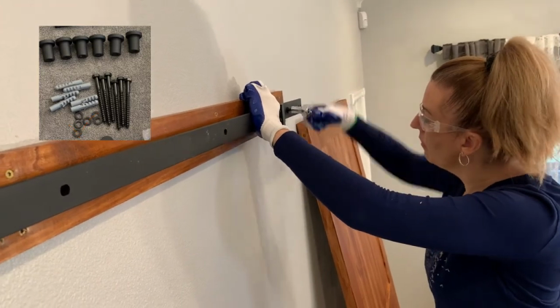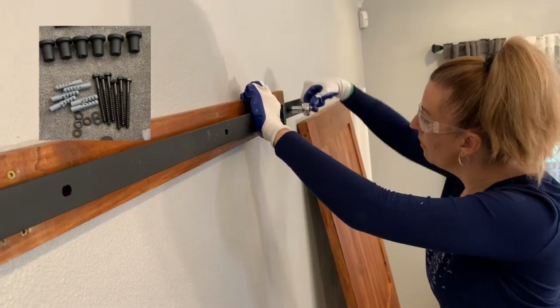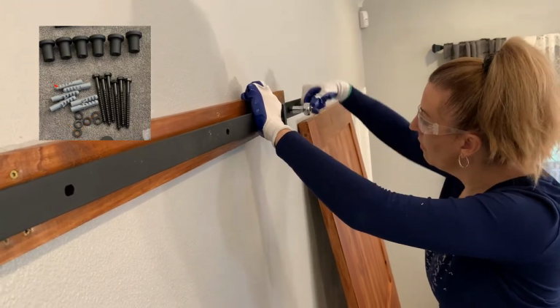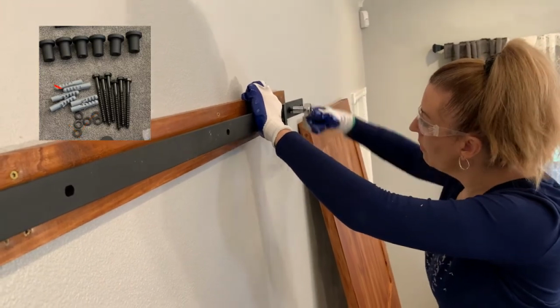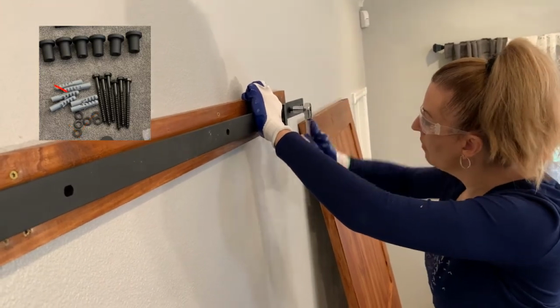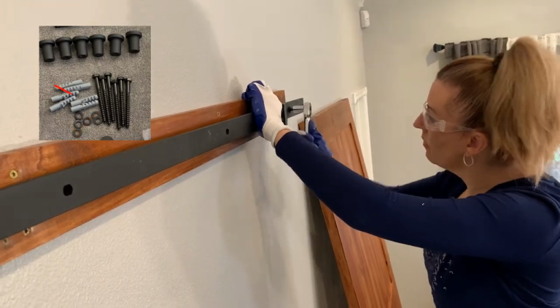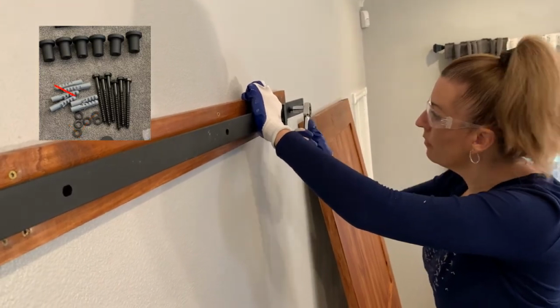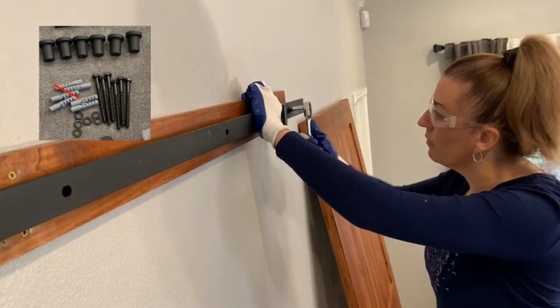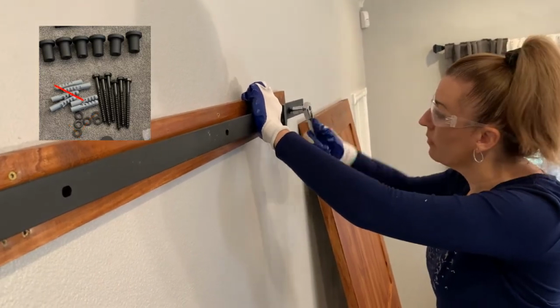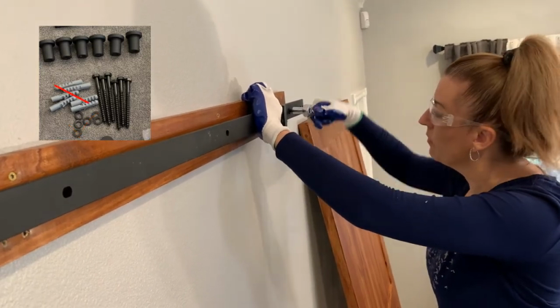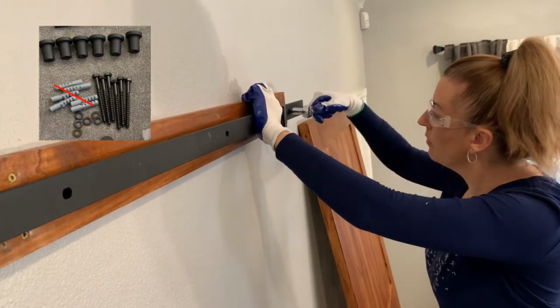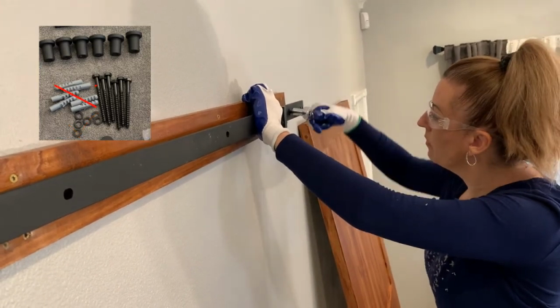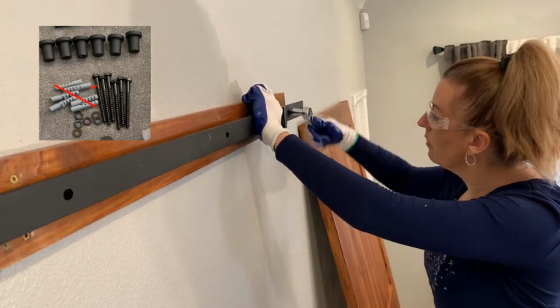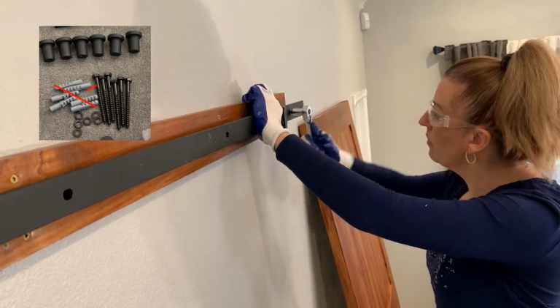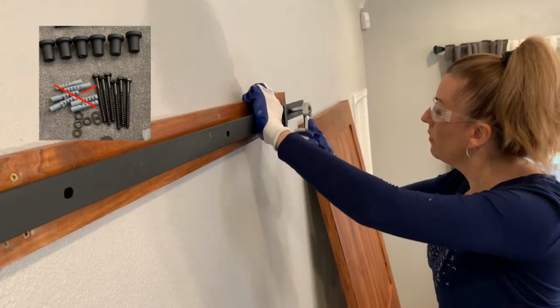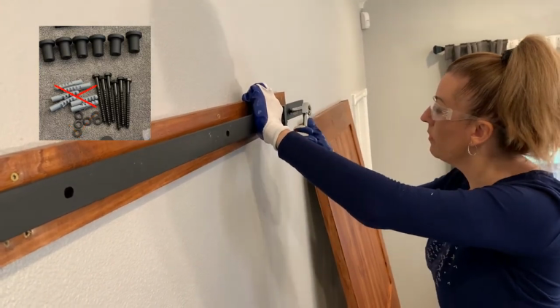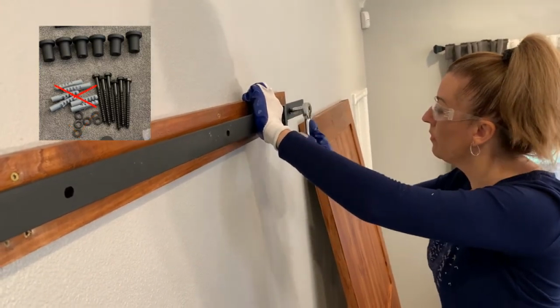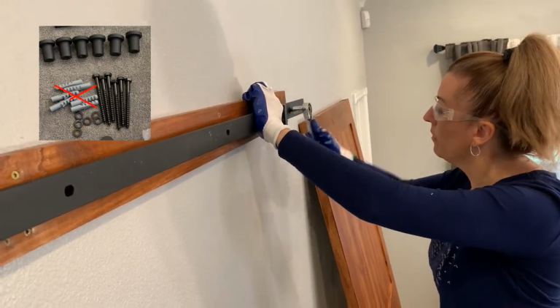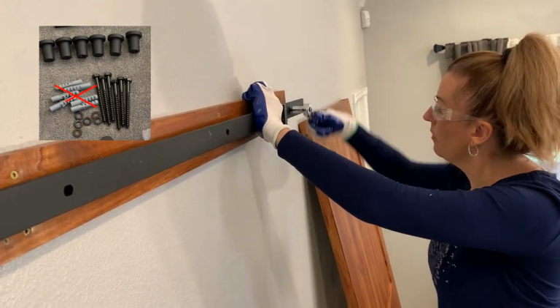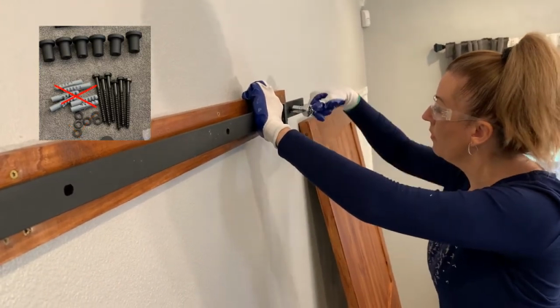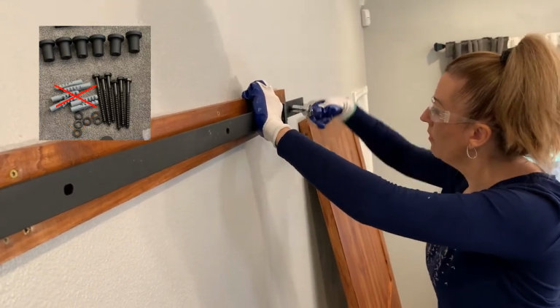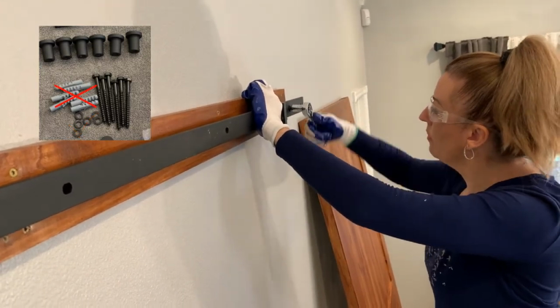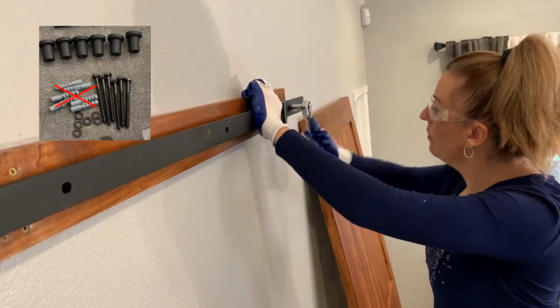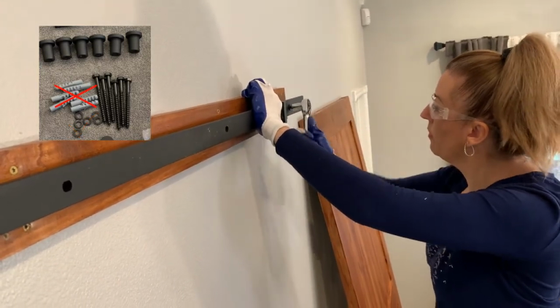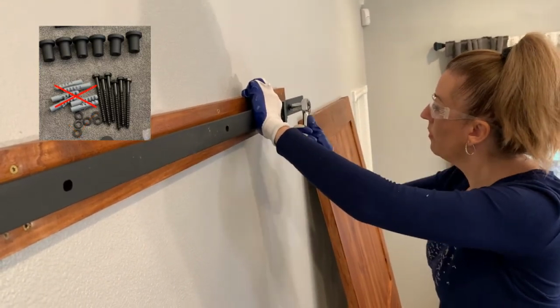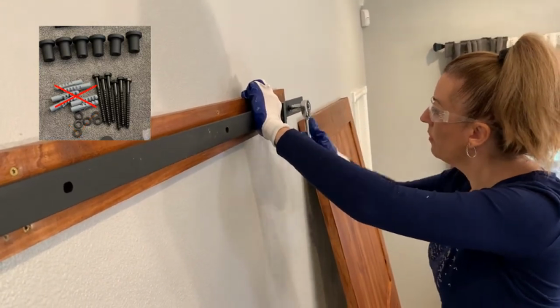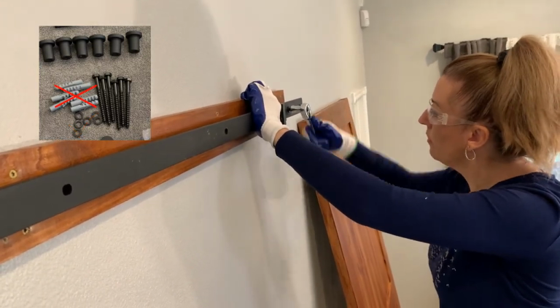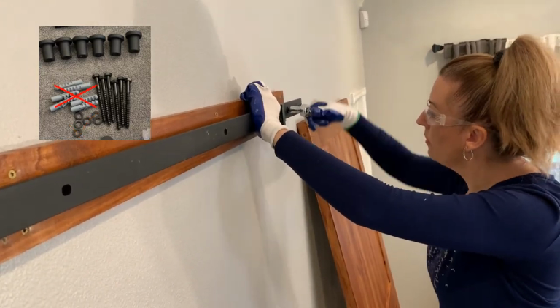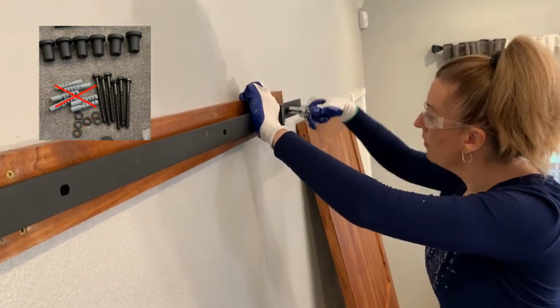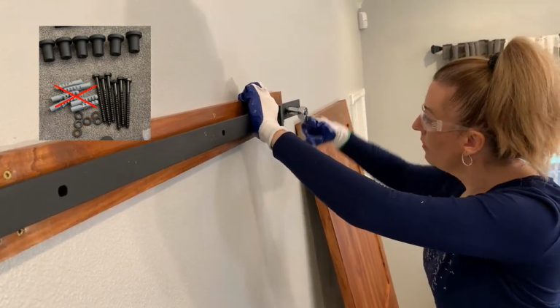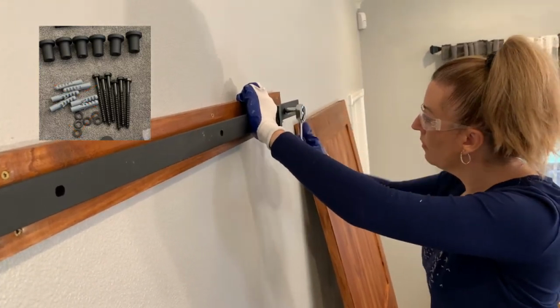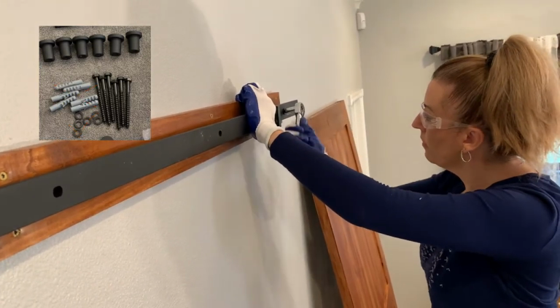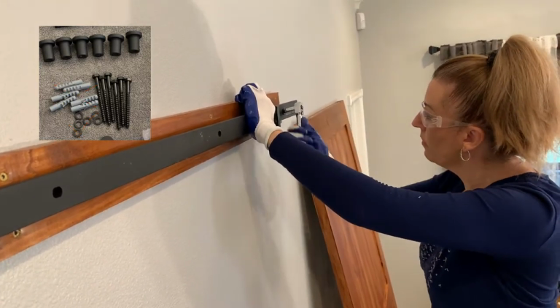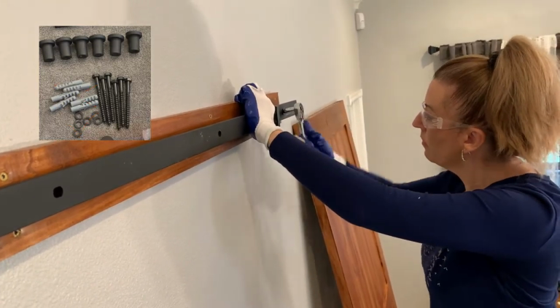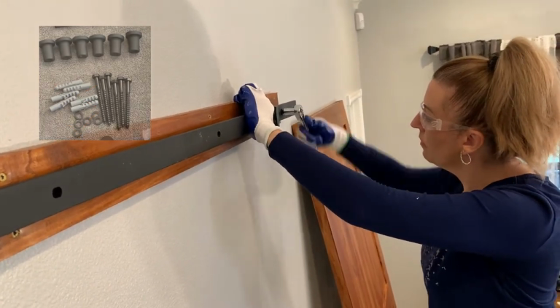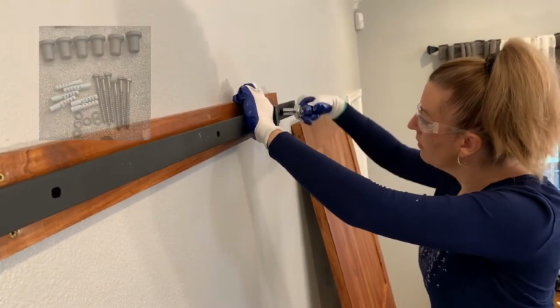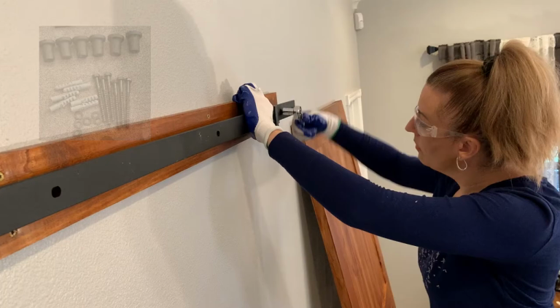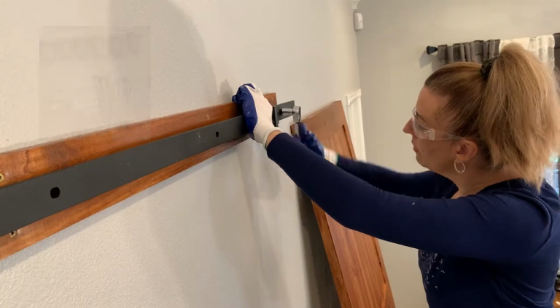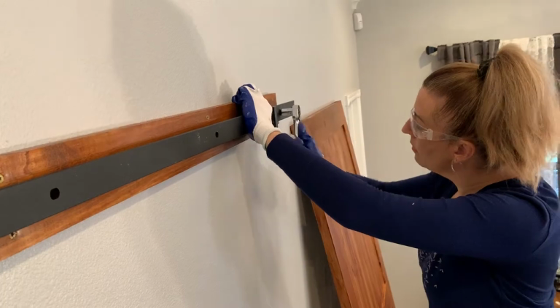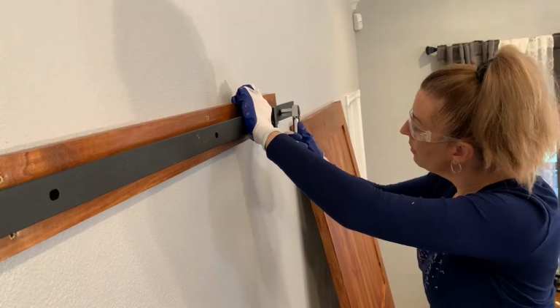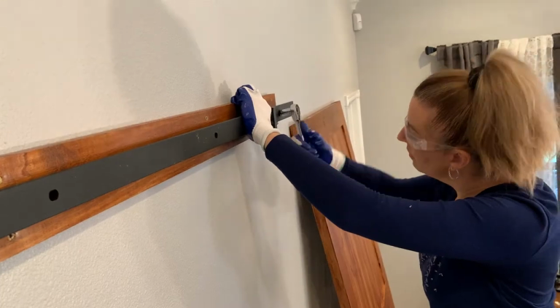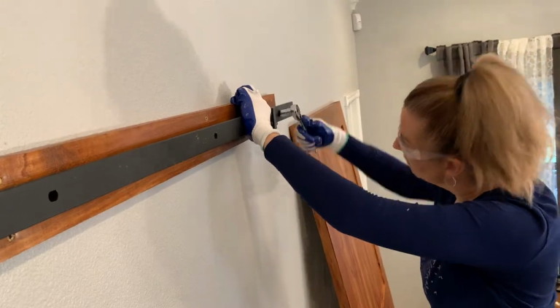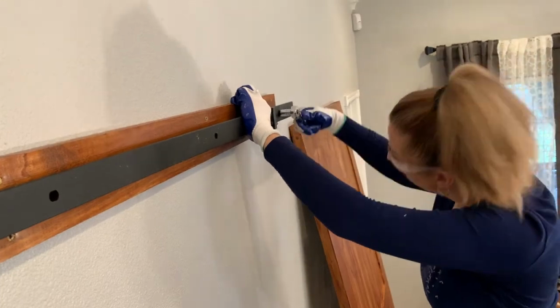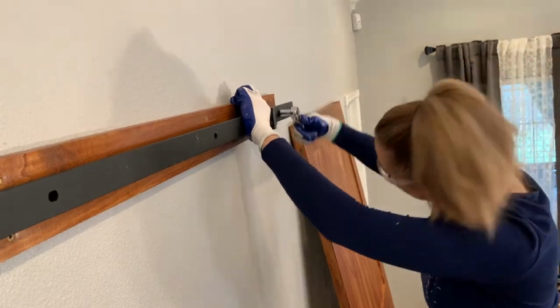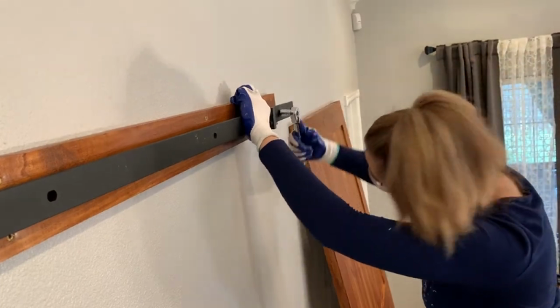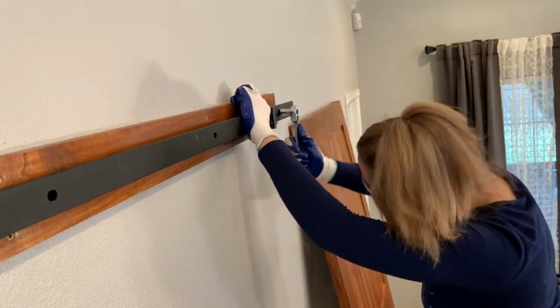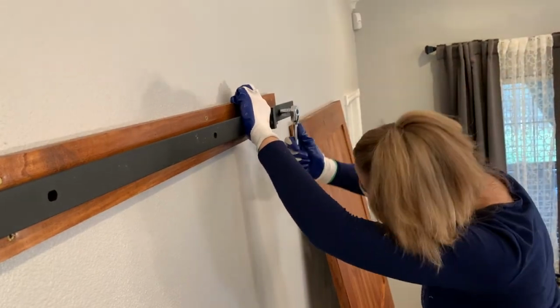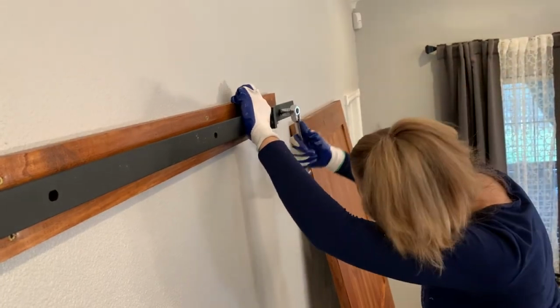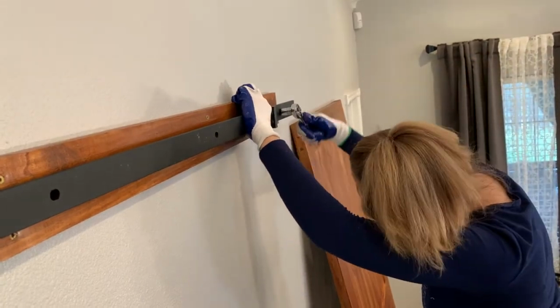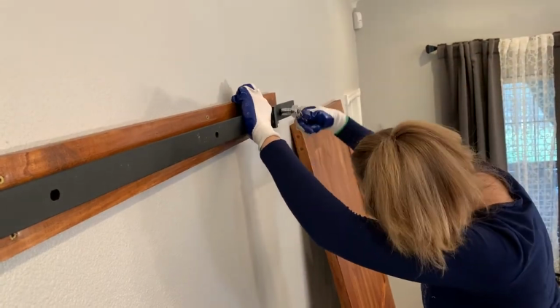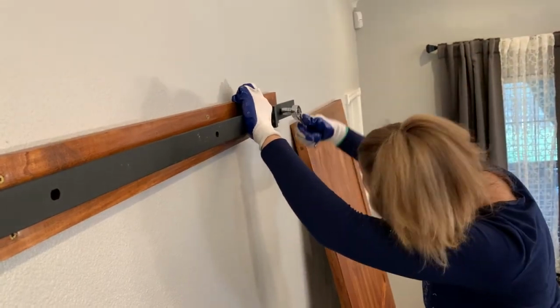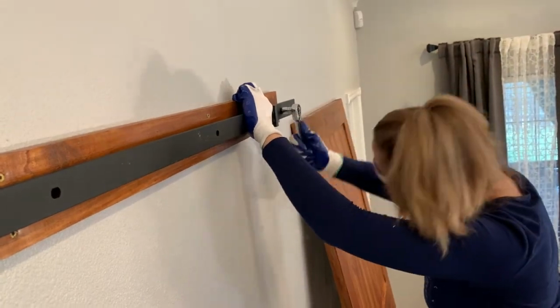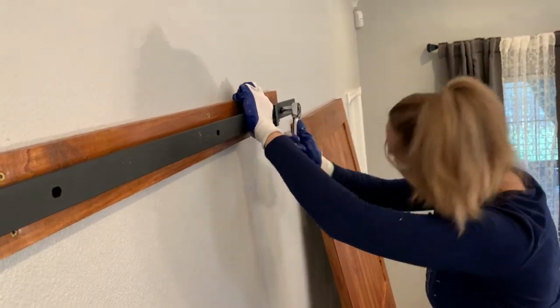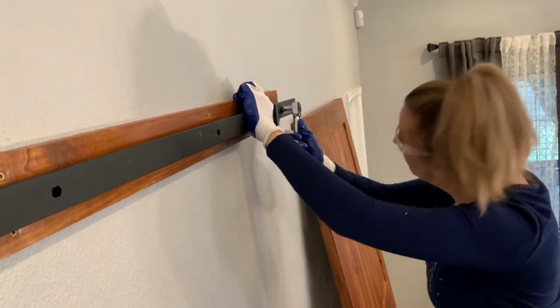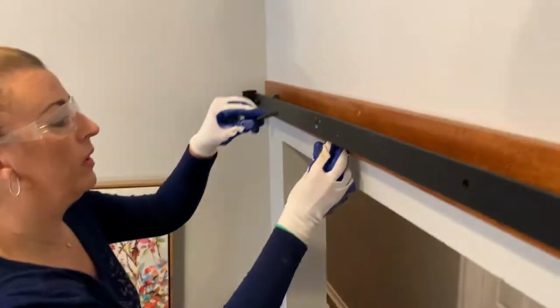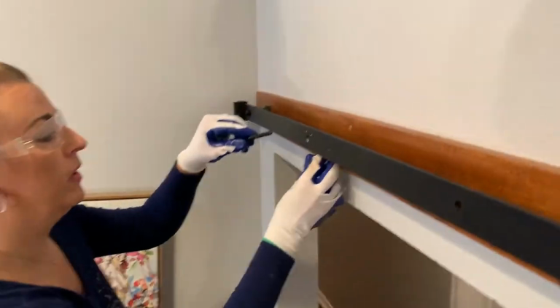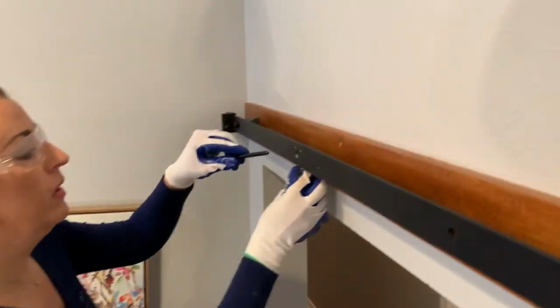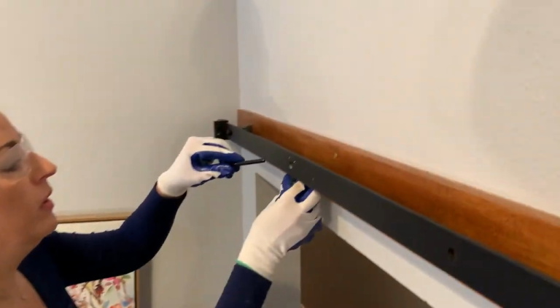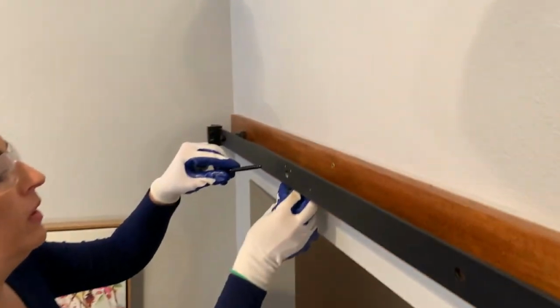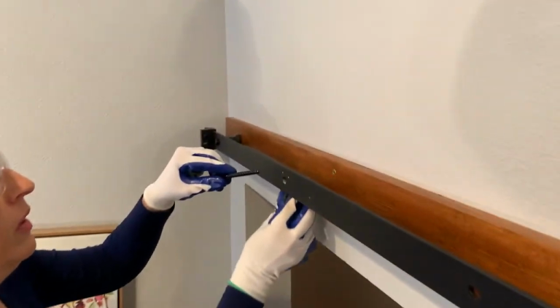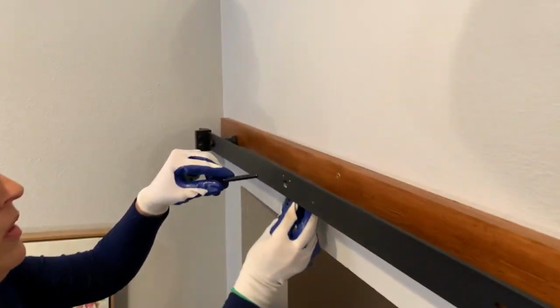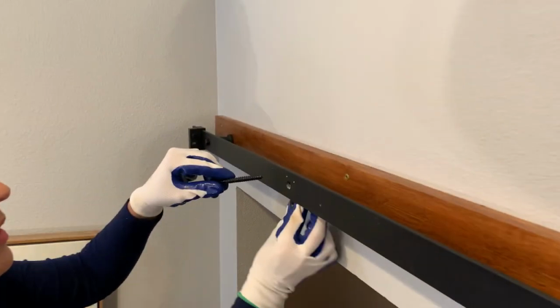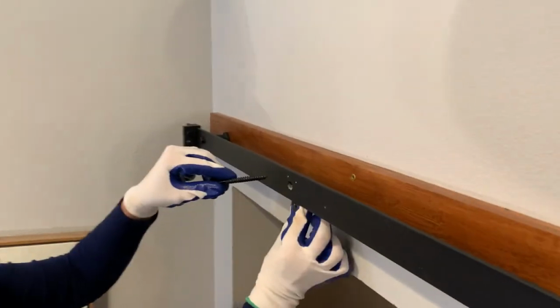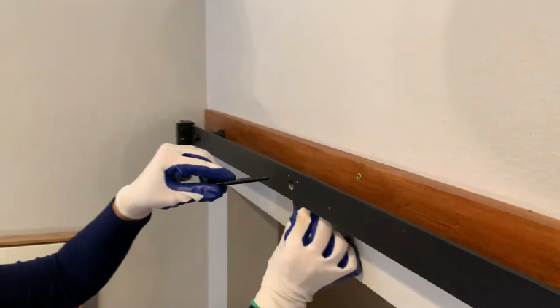In this case I'm not using the anchors because we're not going directly into the drywall.